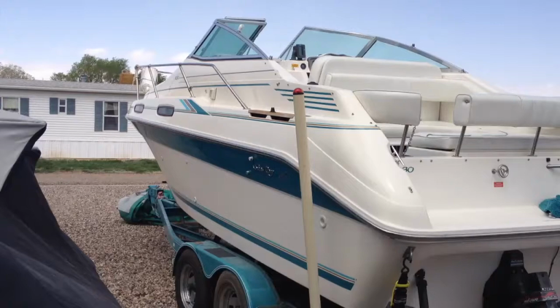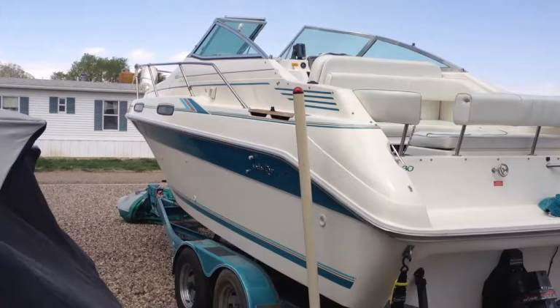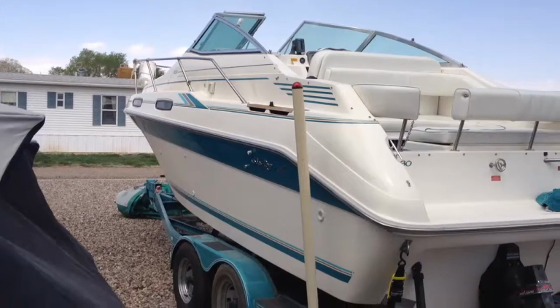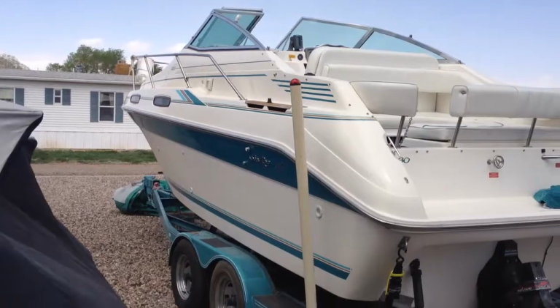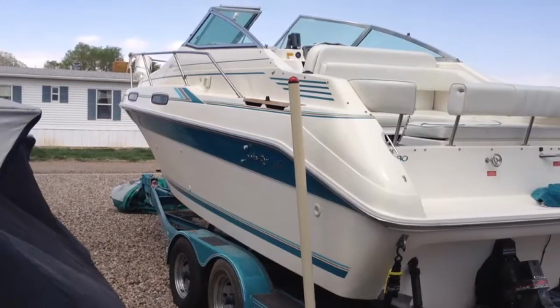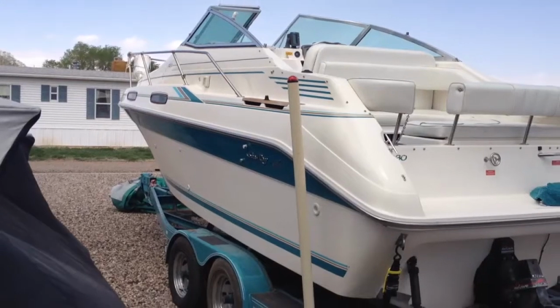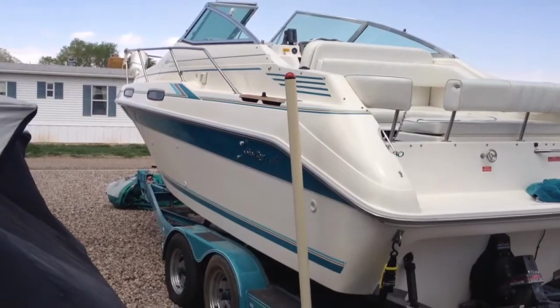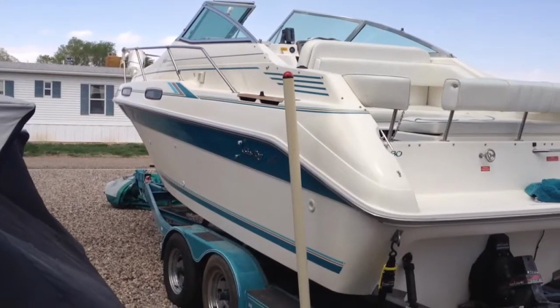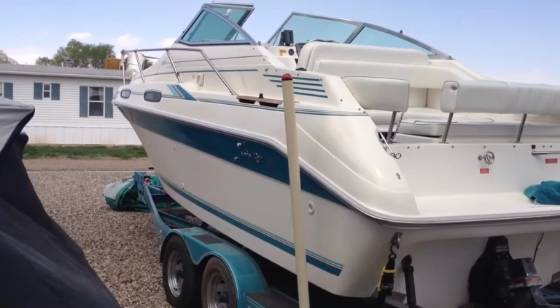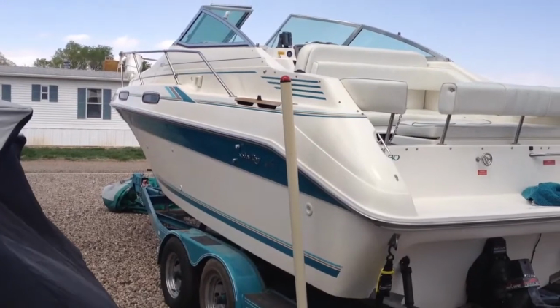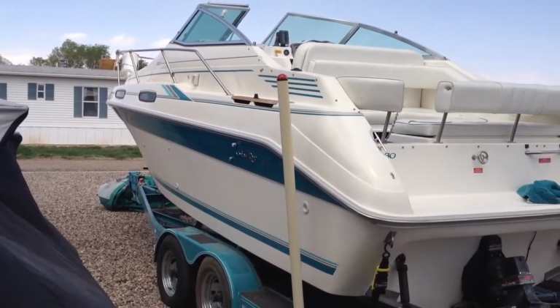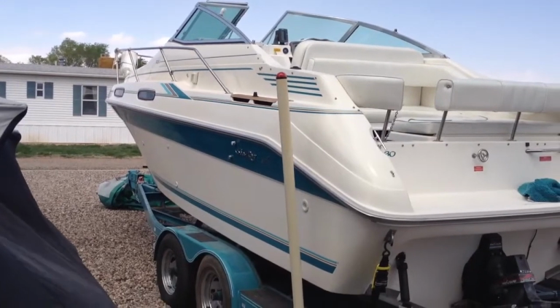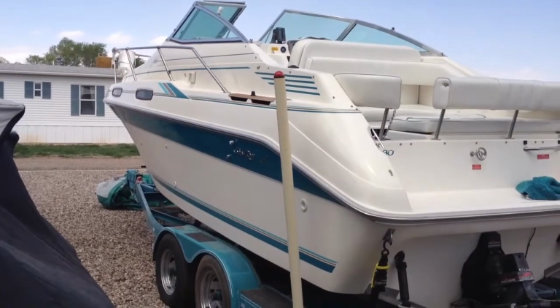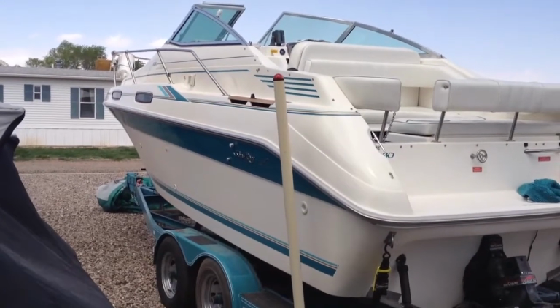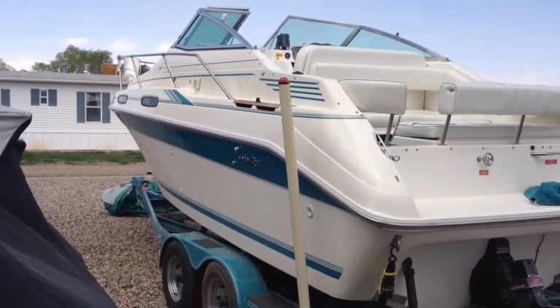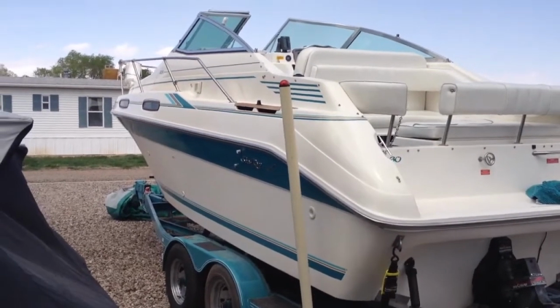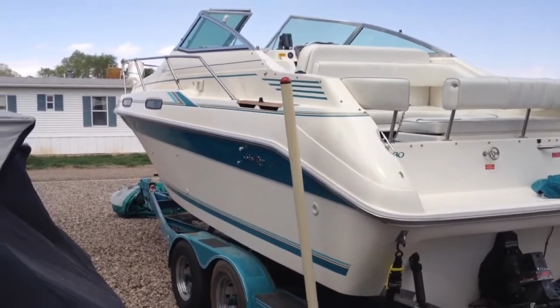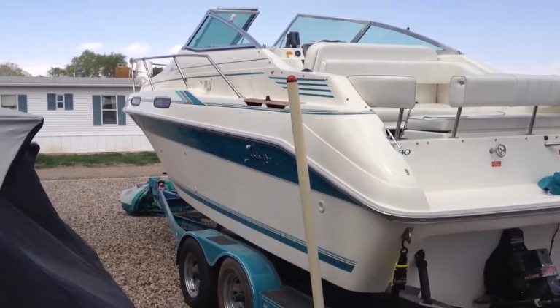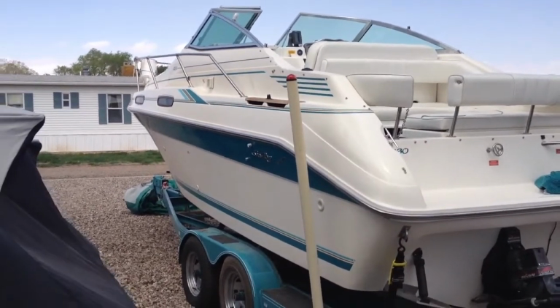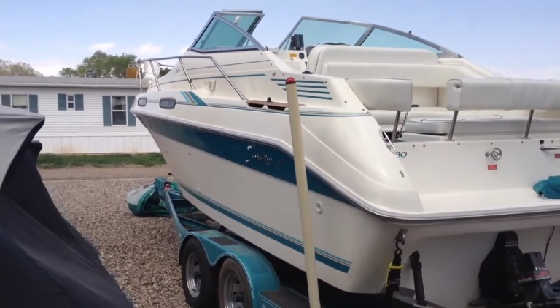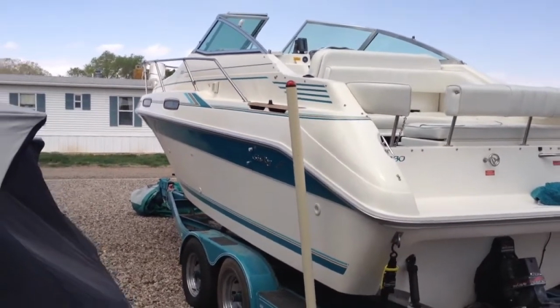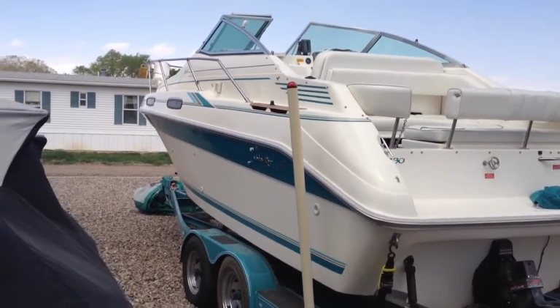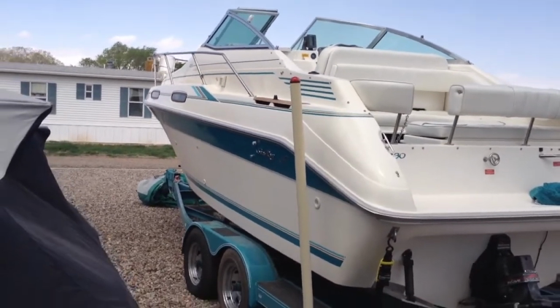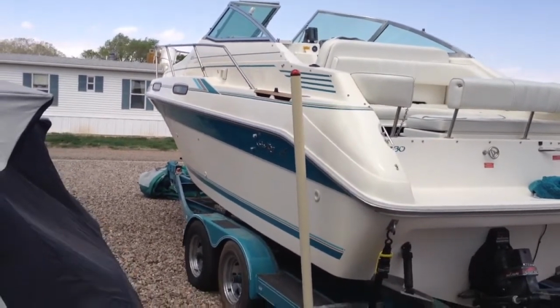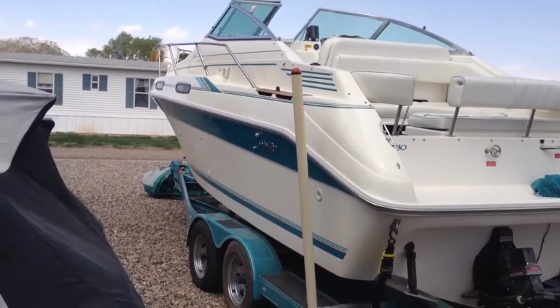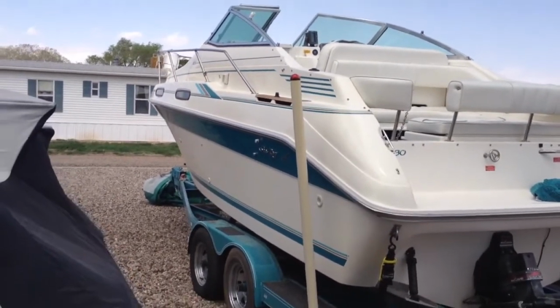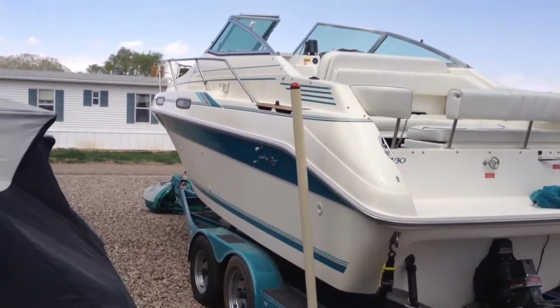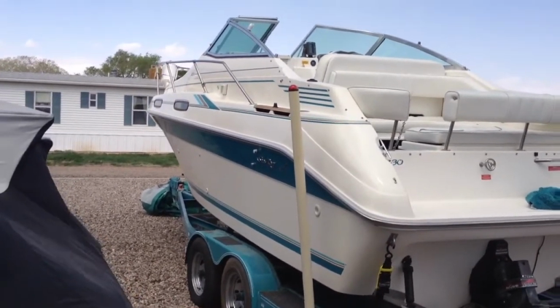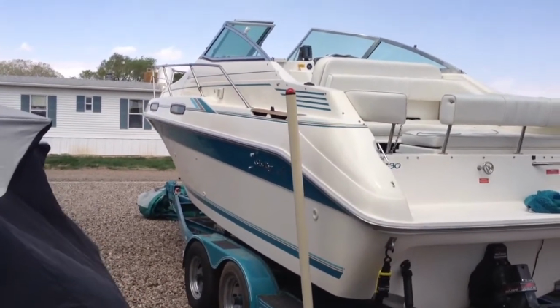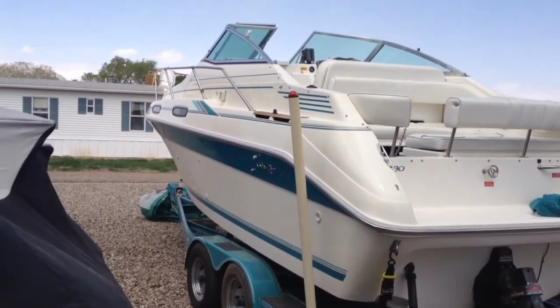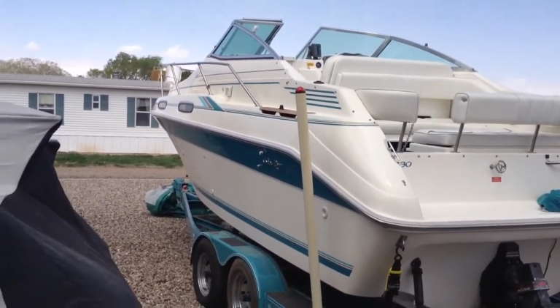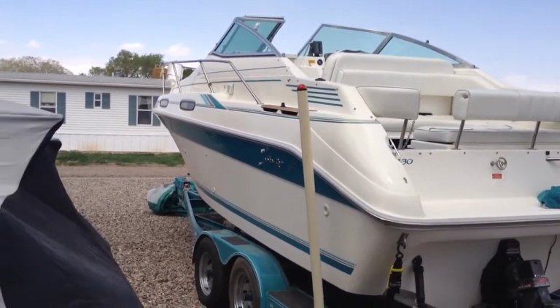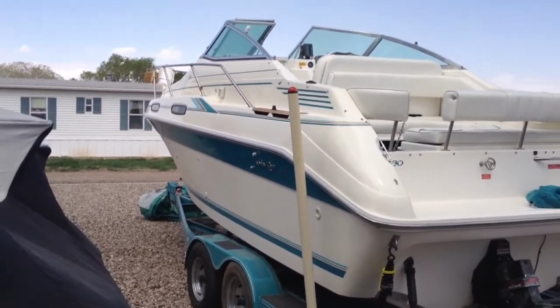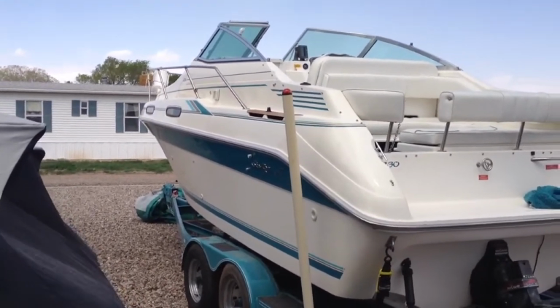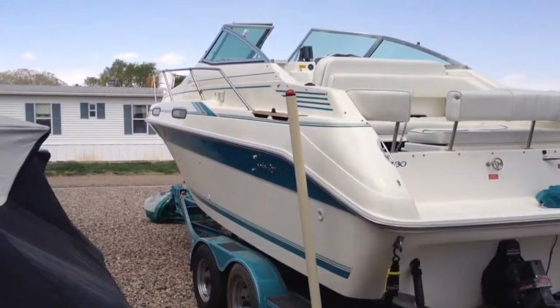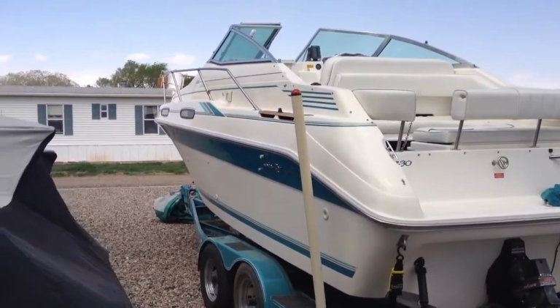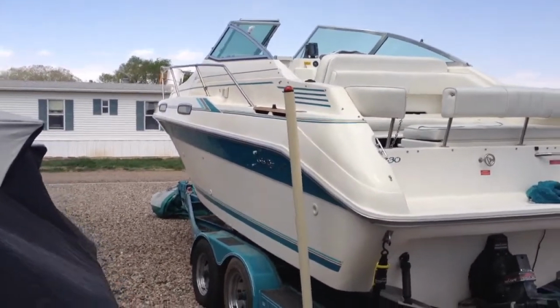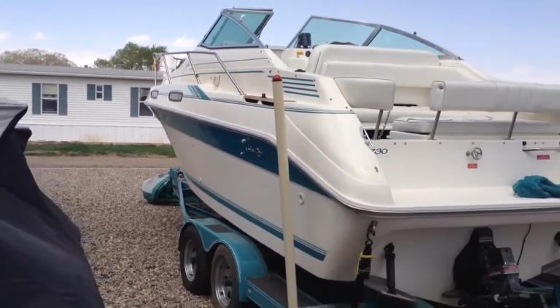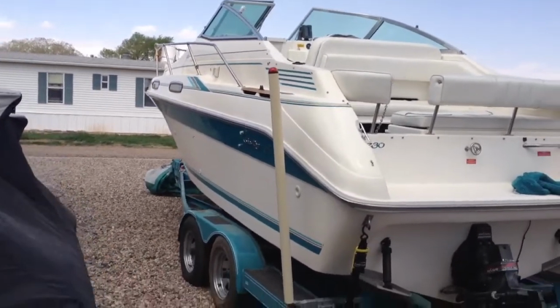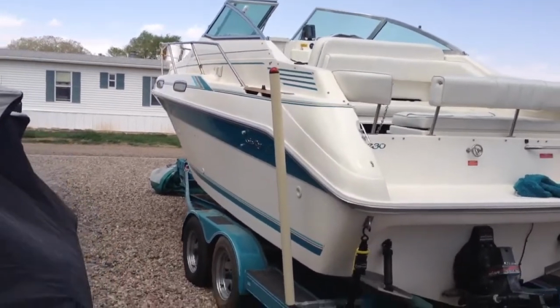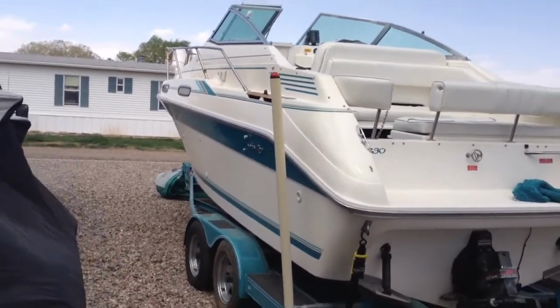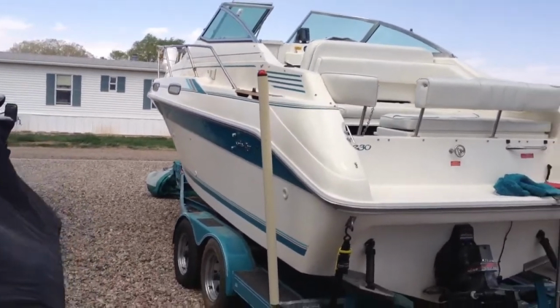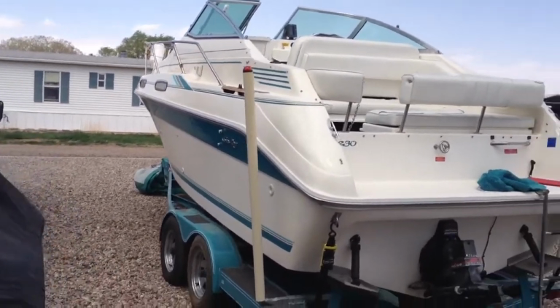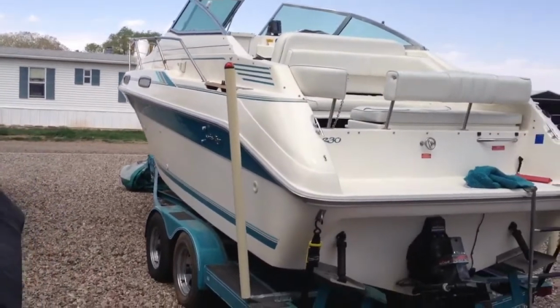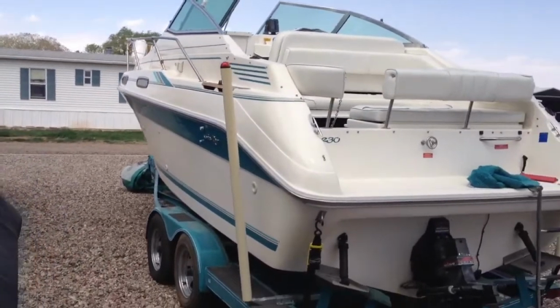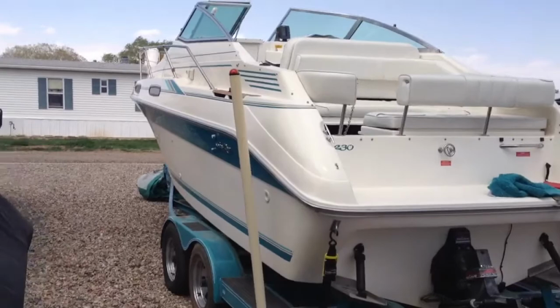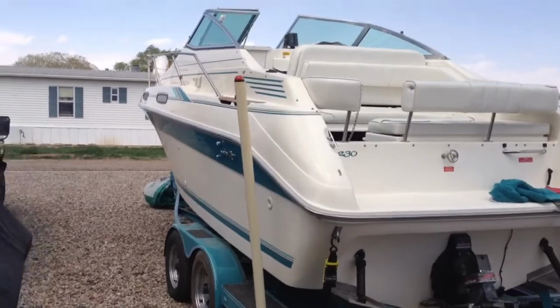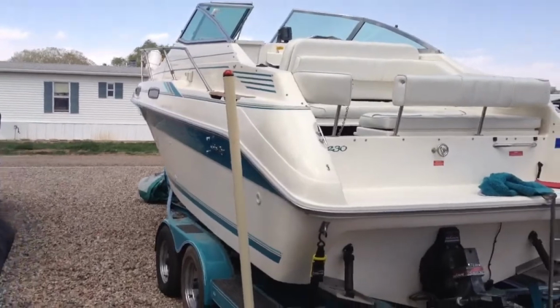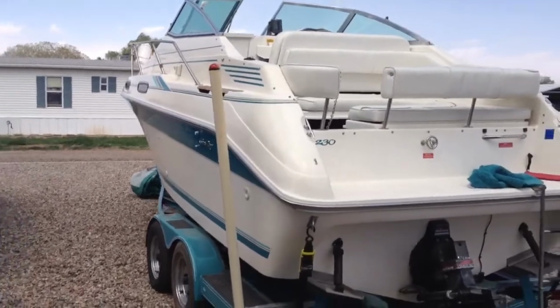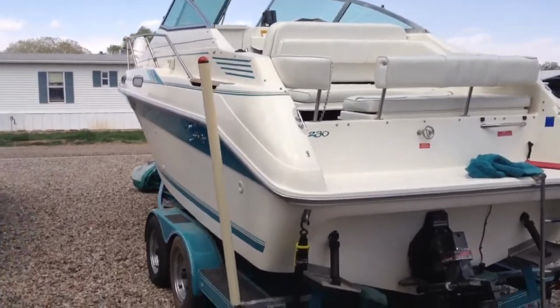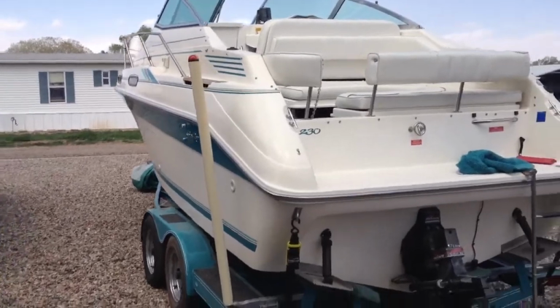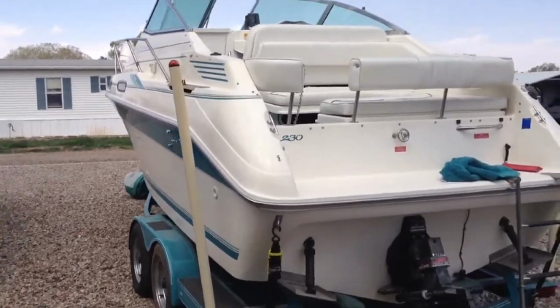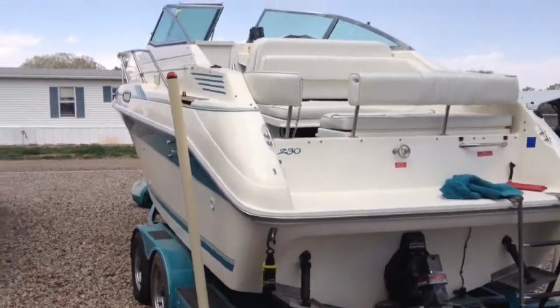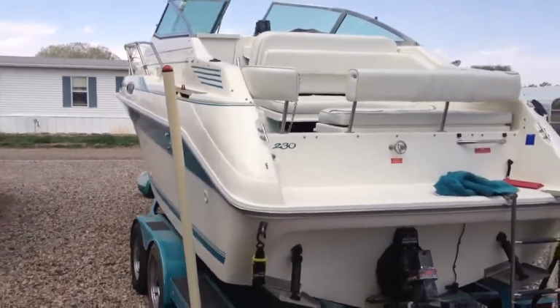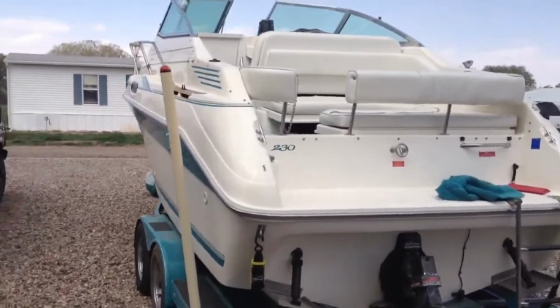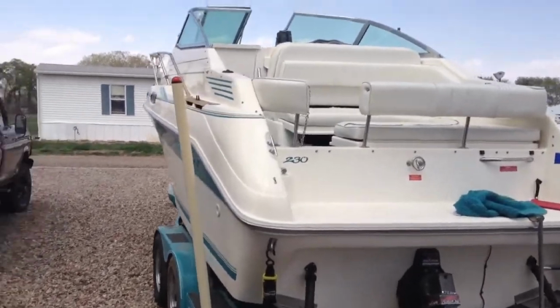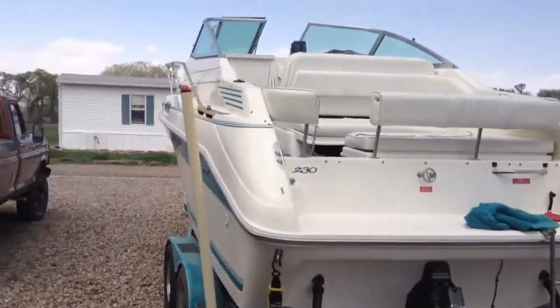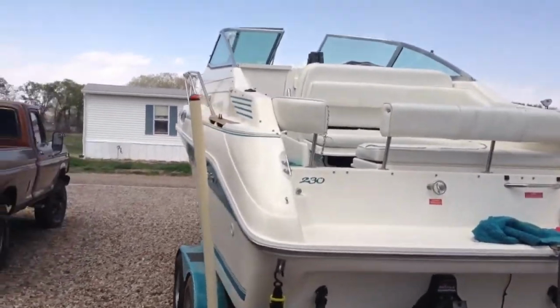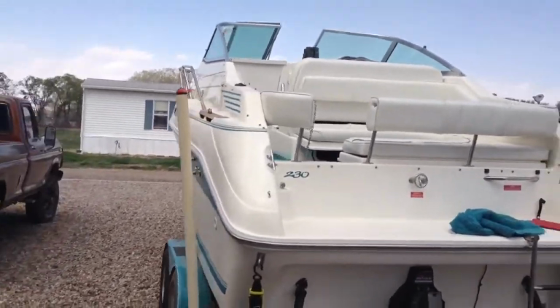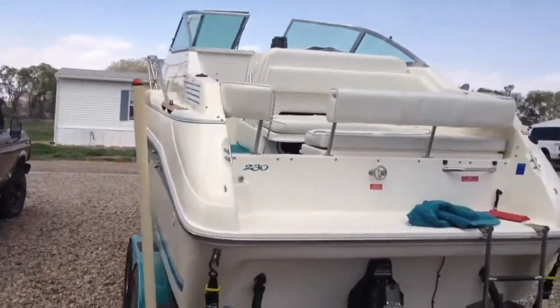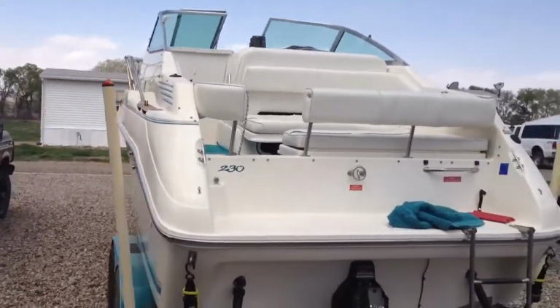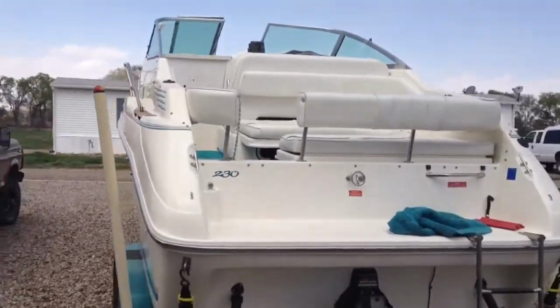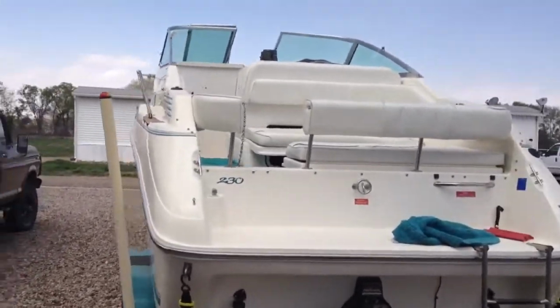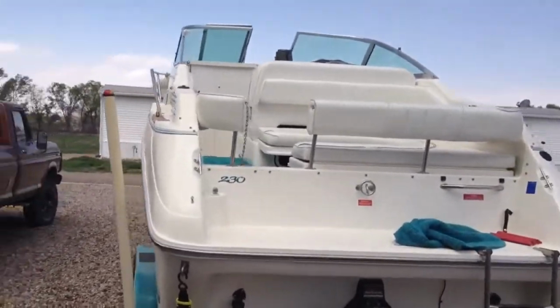Hey, it's kind of windy. We'll see how it sounds. This is our 95 Searay 230 DA.